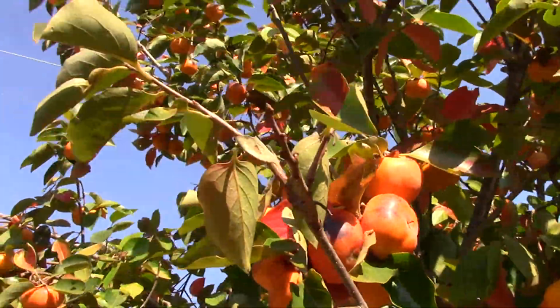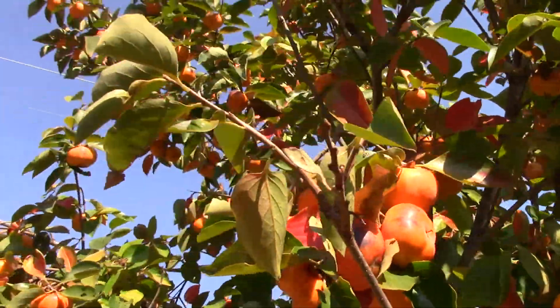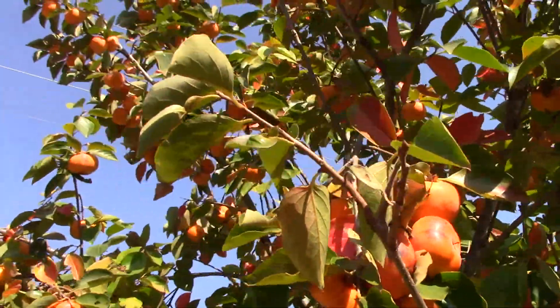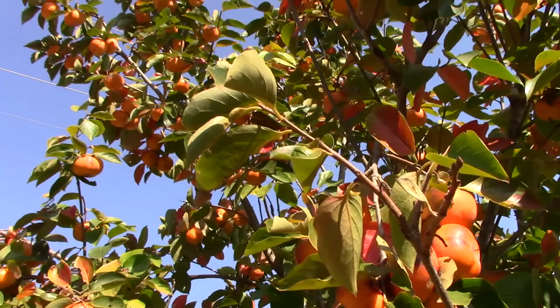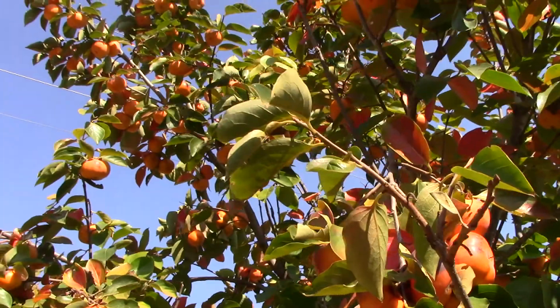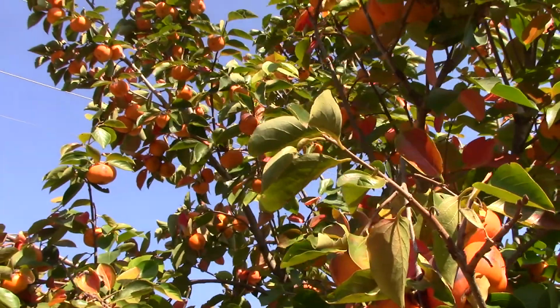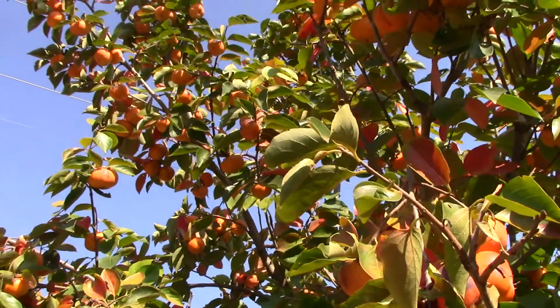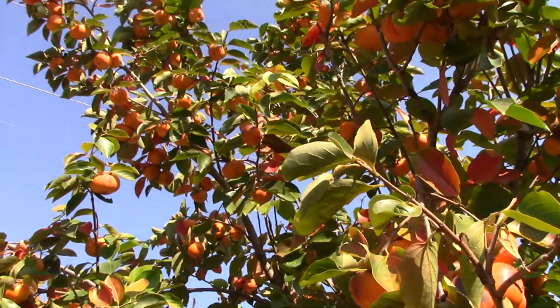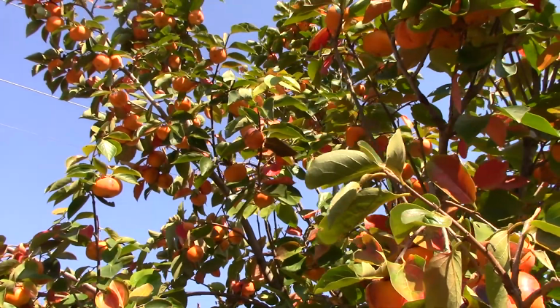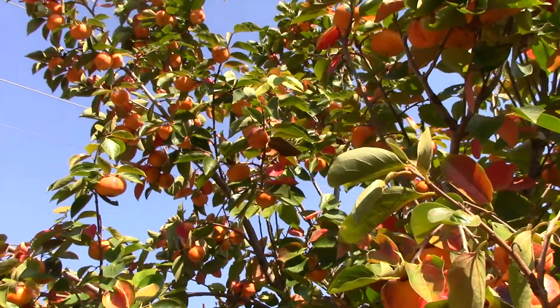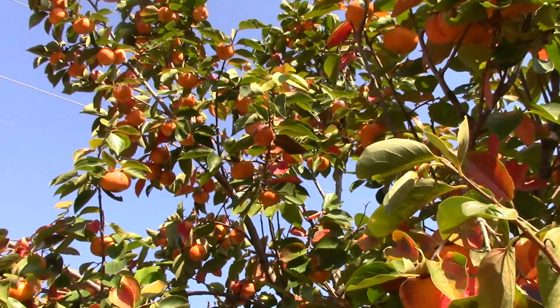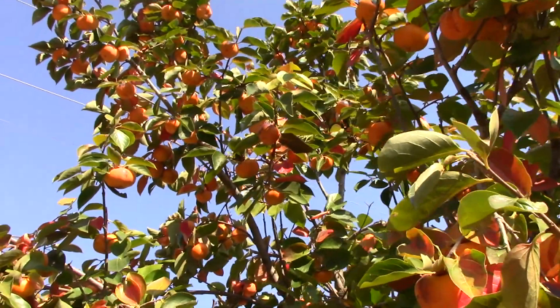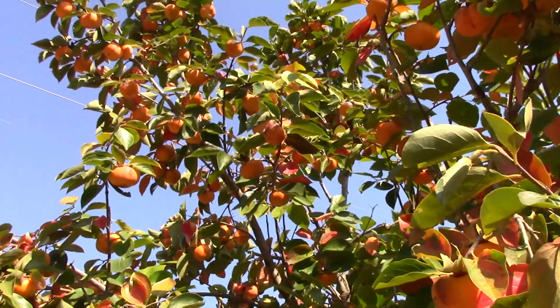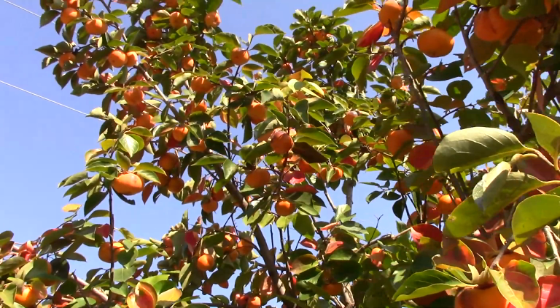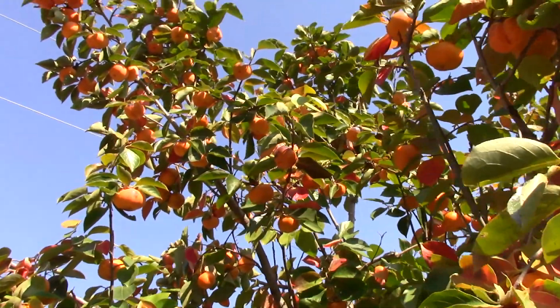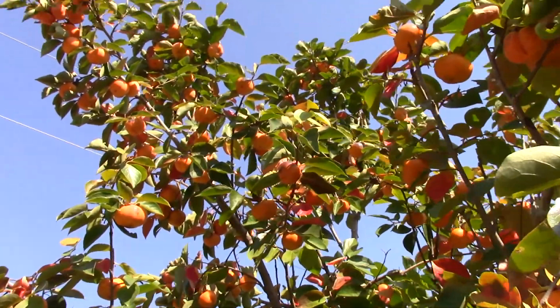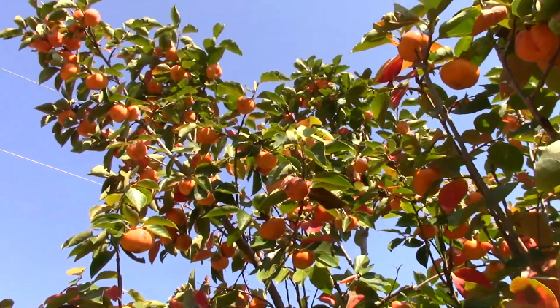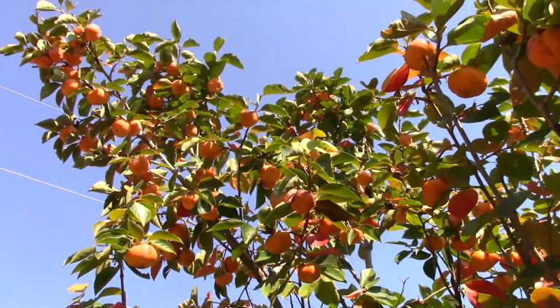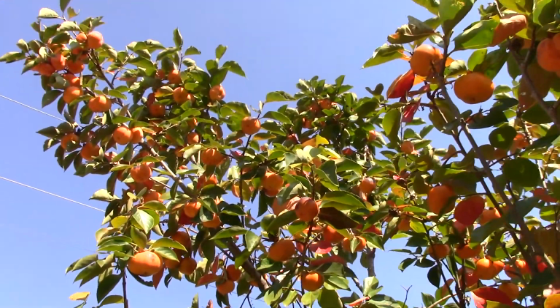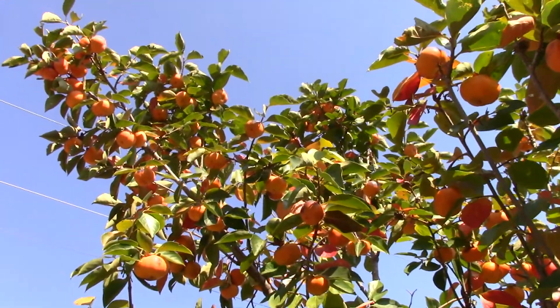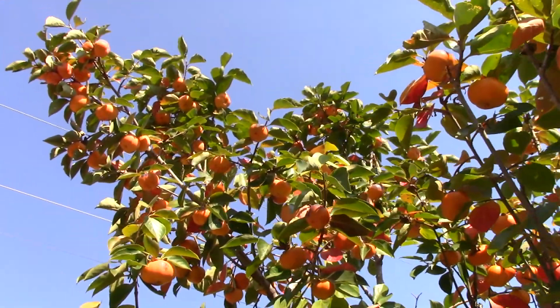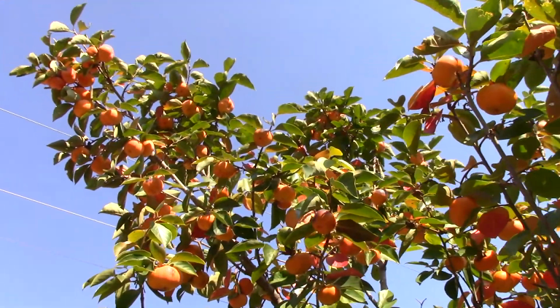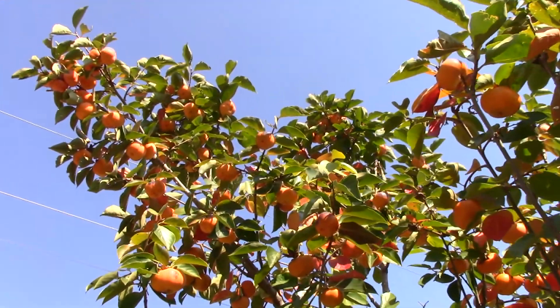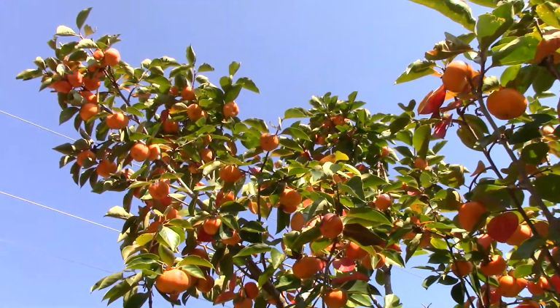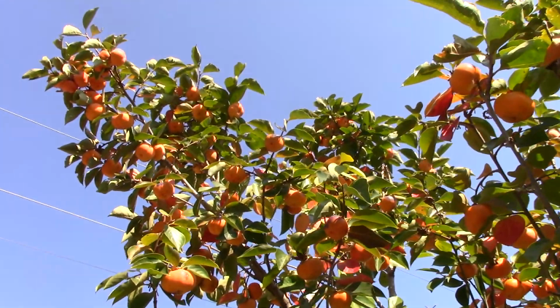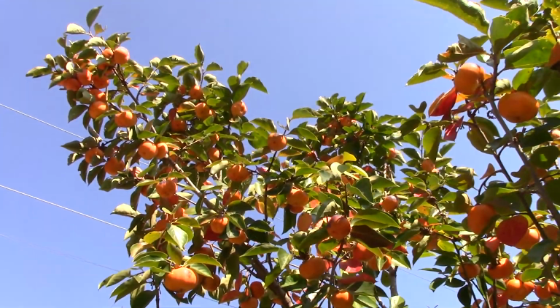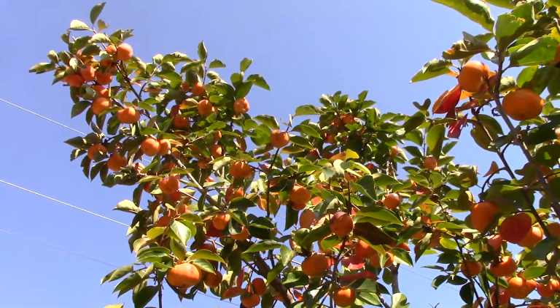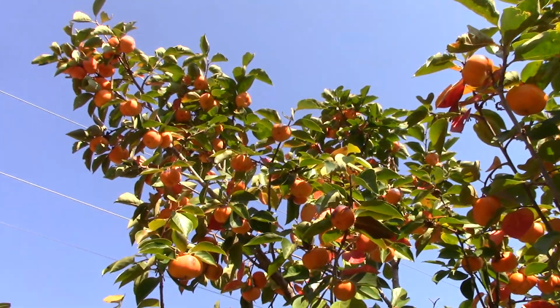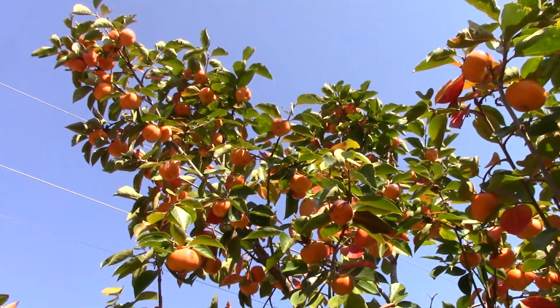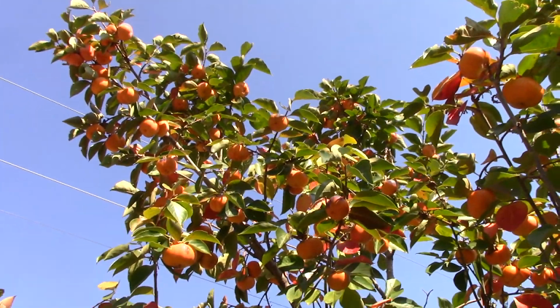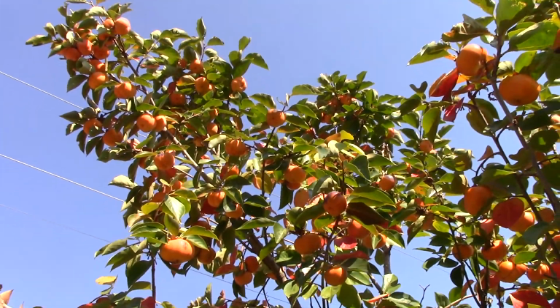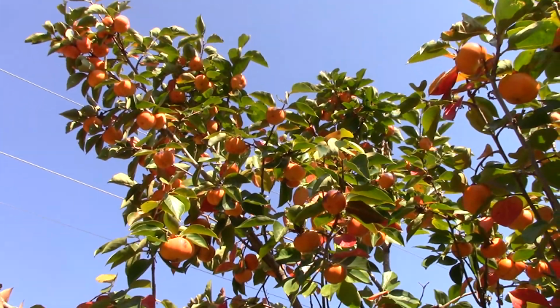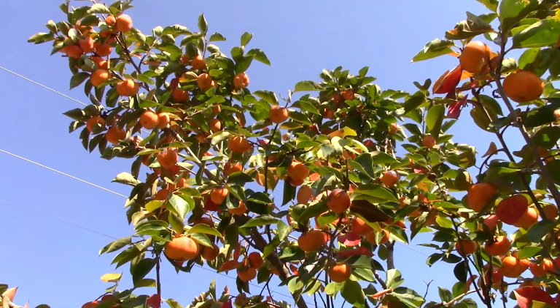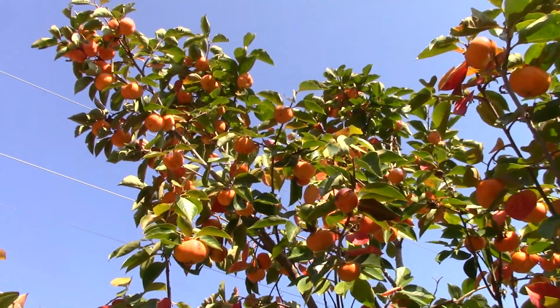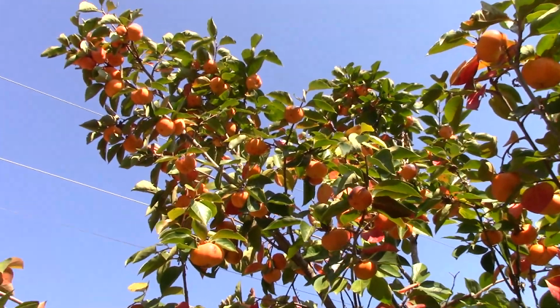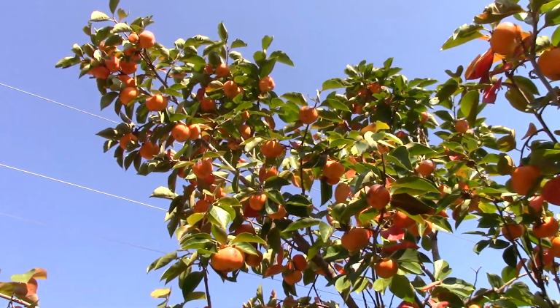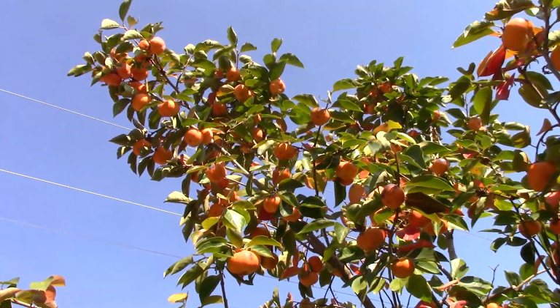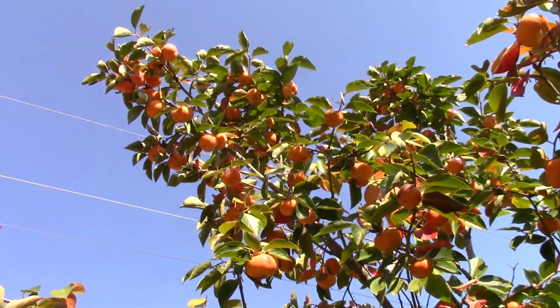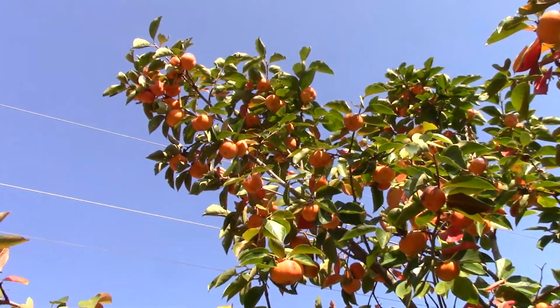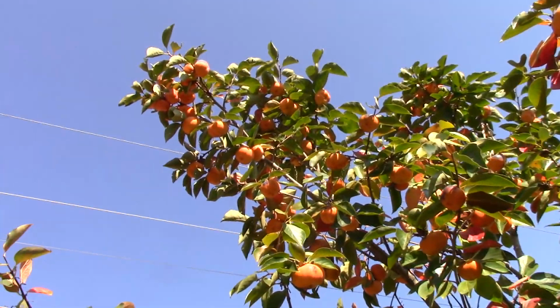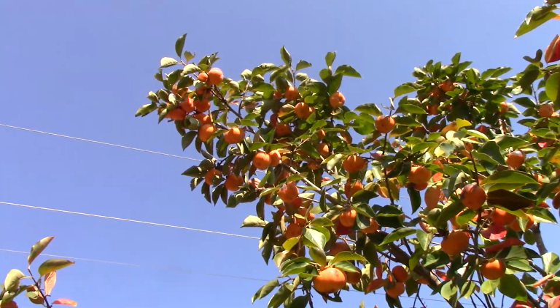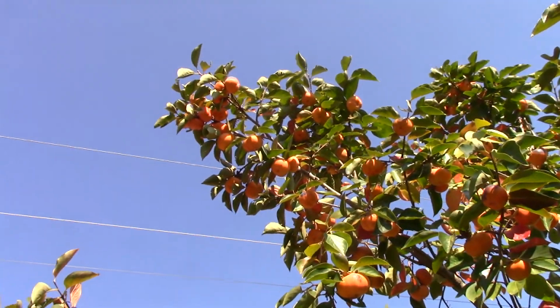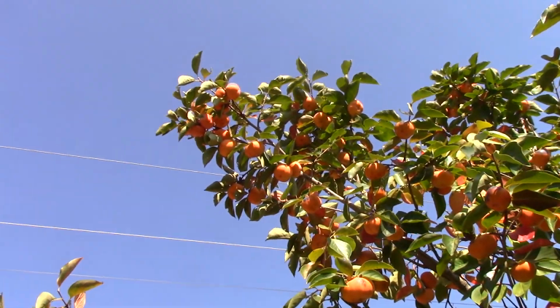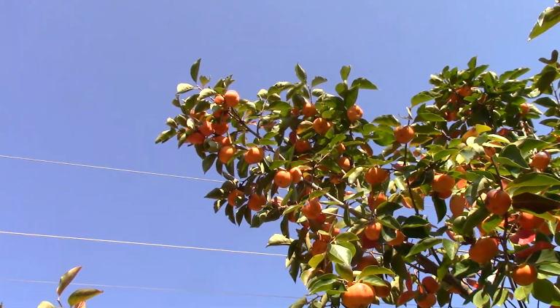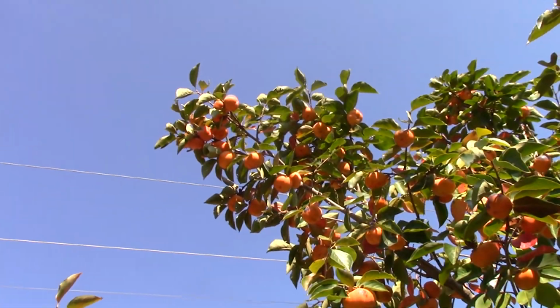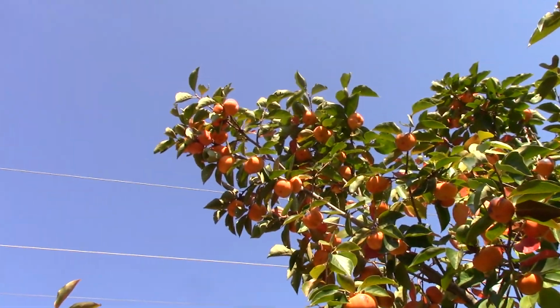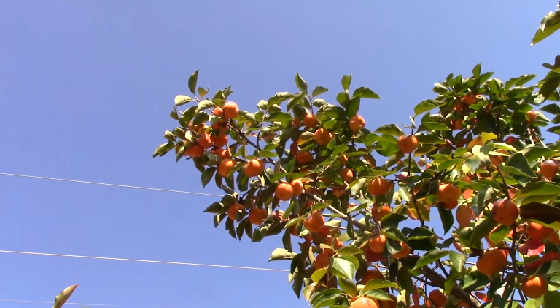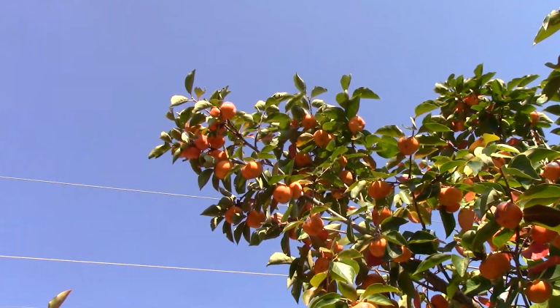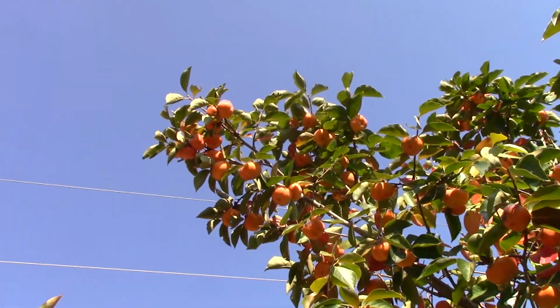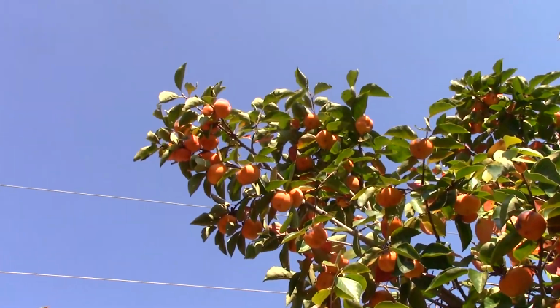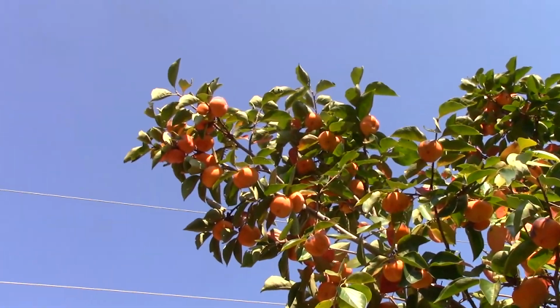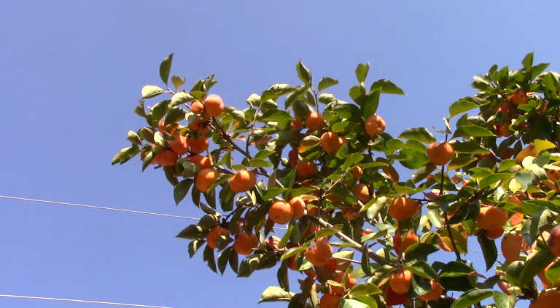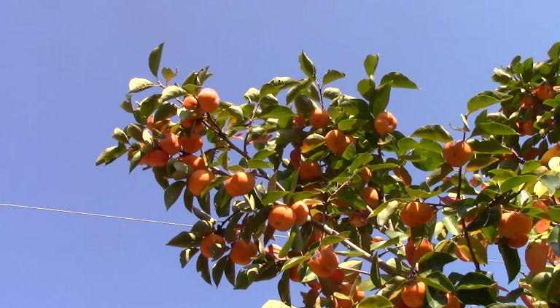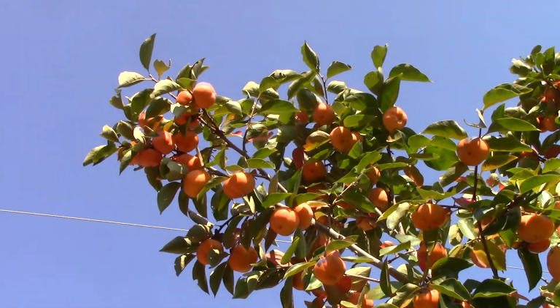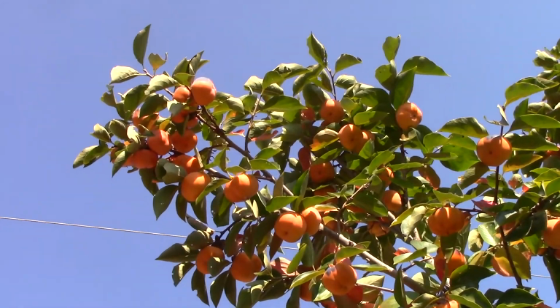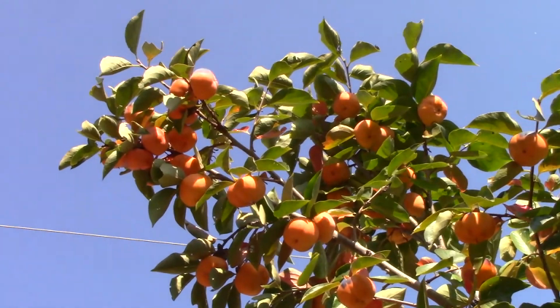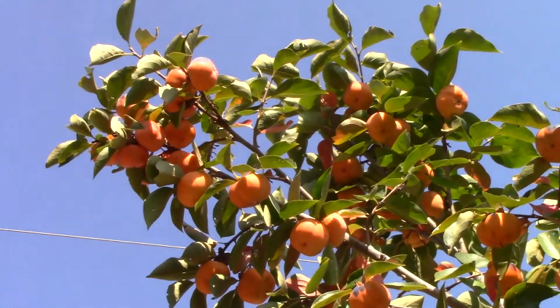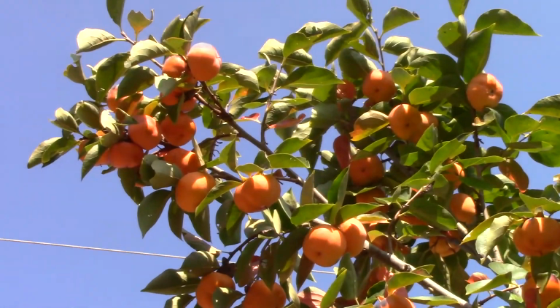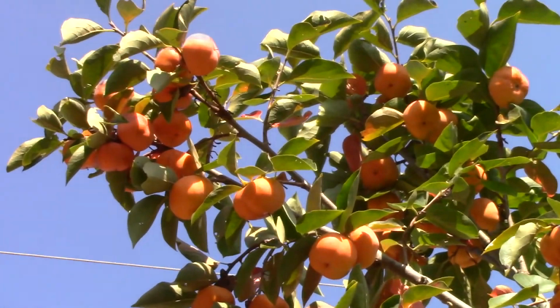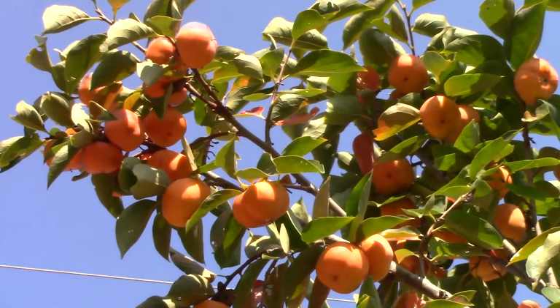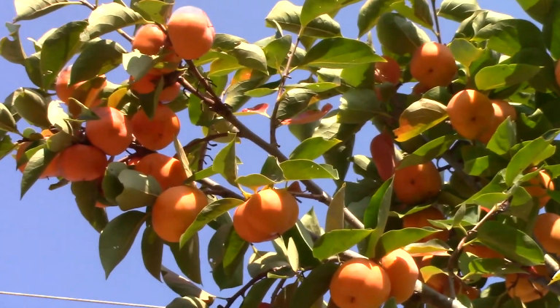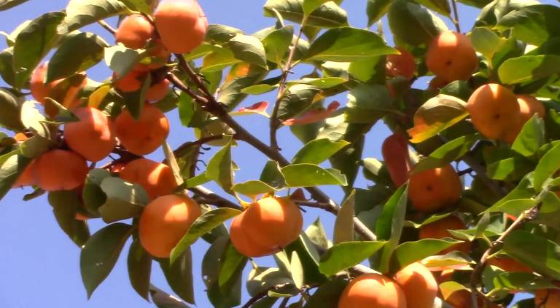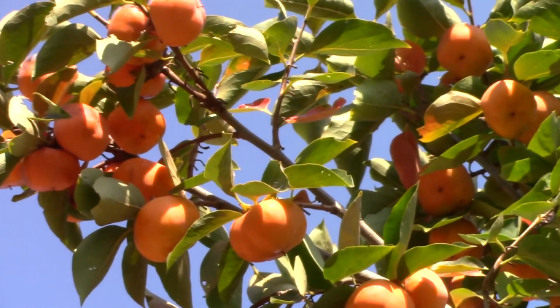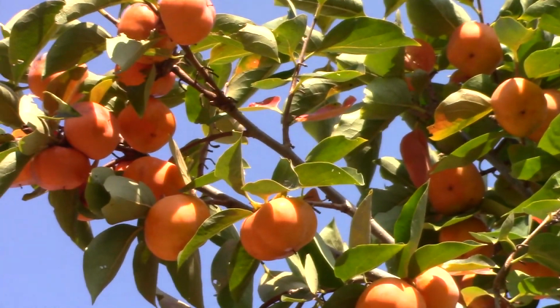And this tree is just doing fantastic. Very impressive amount of fruit on here.